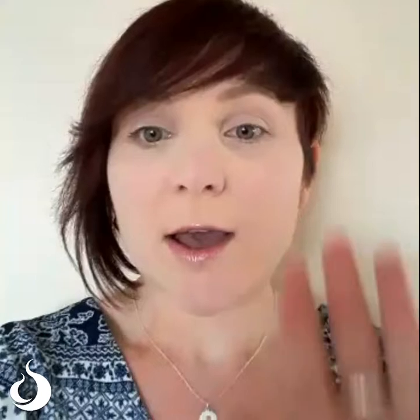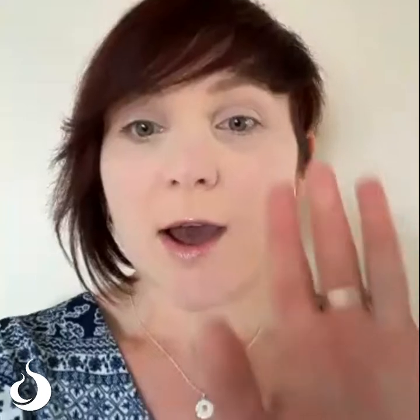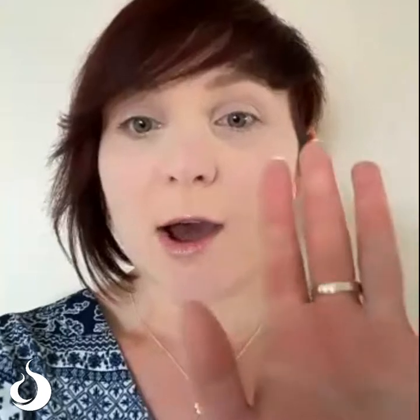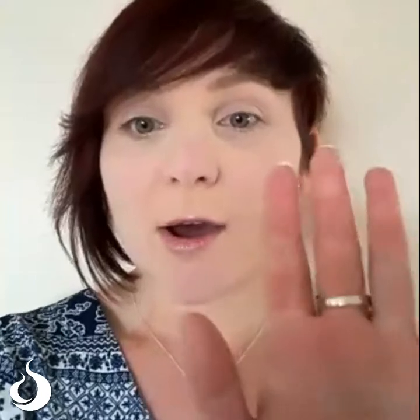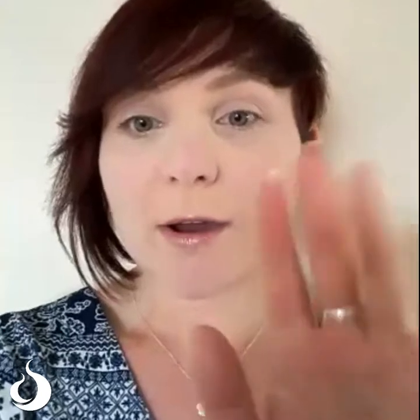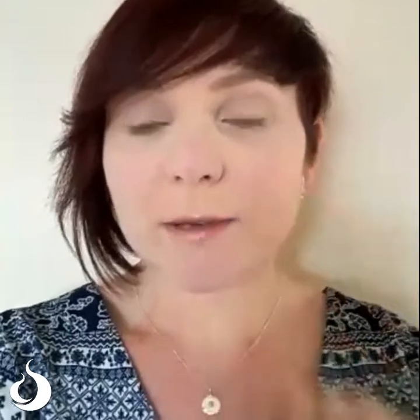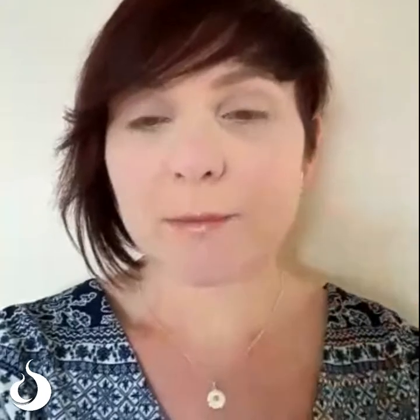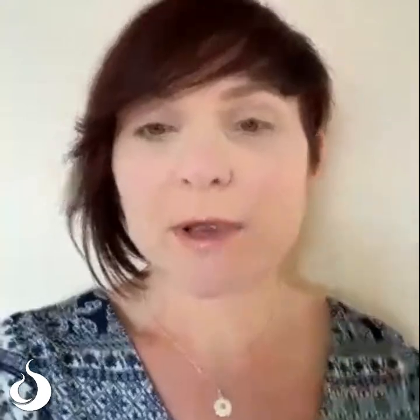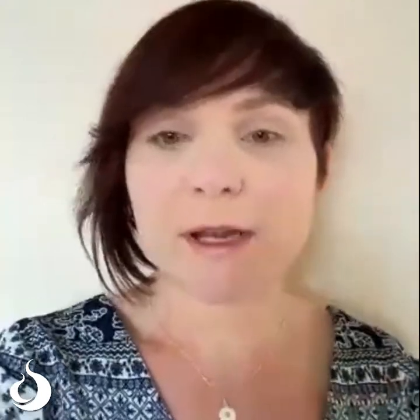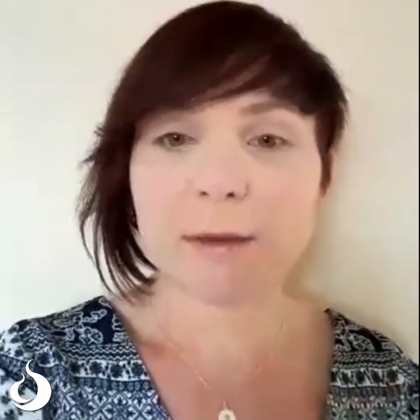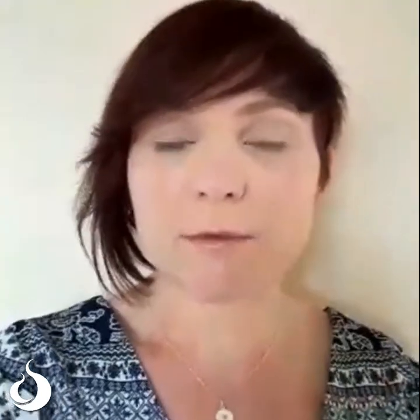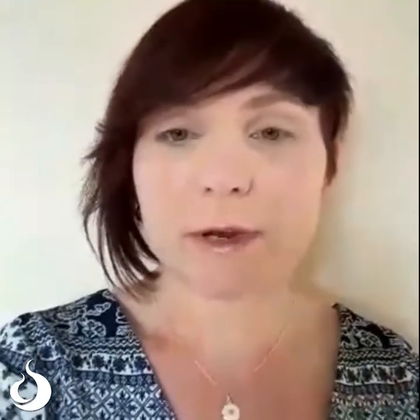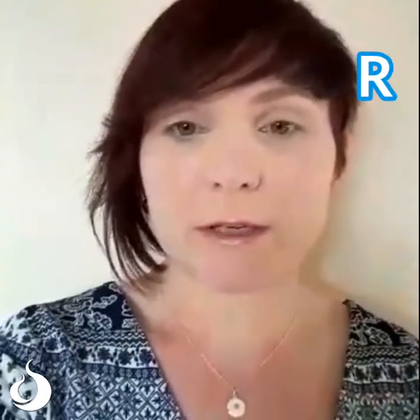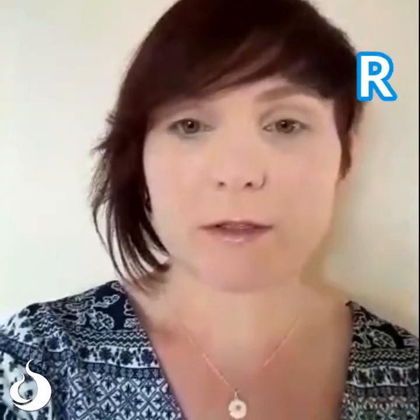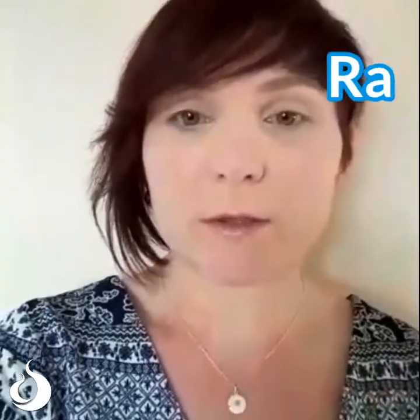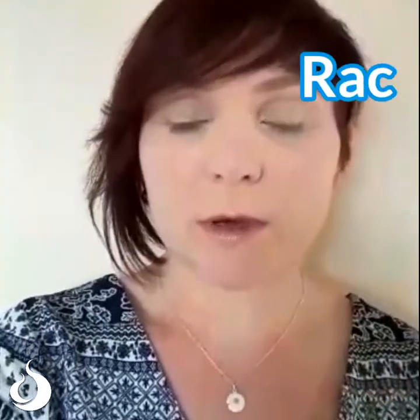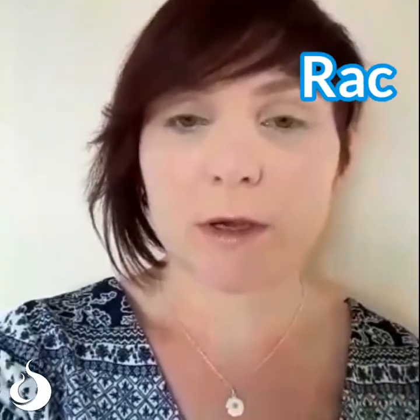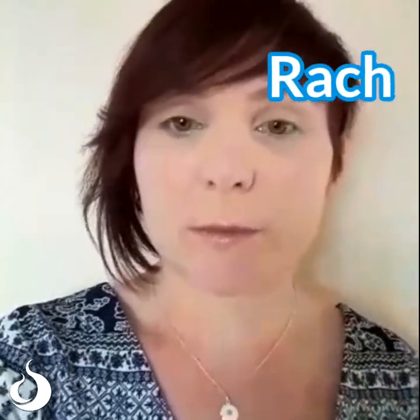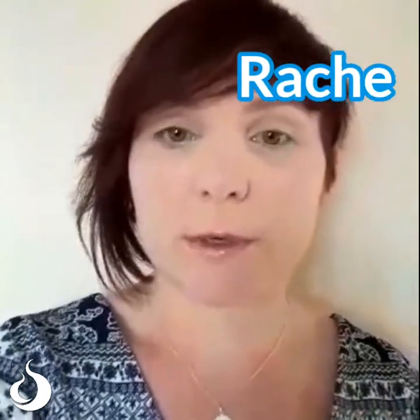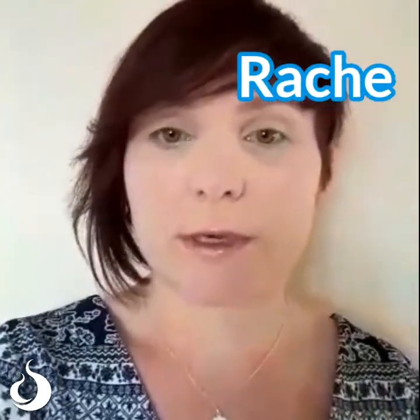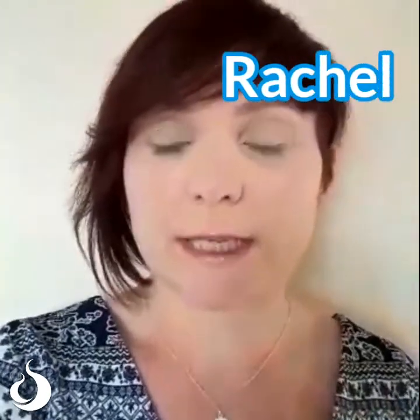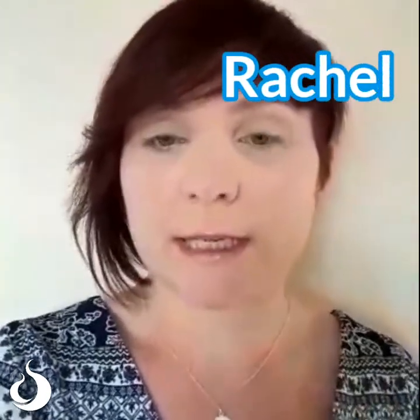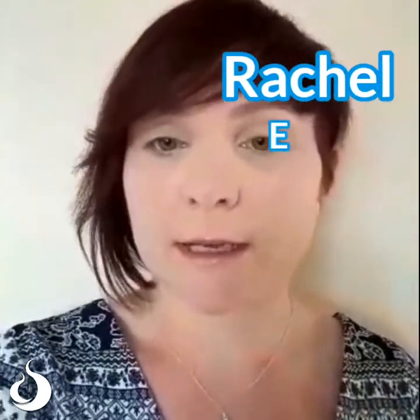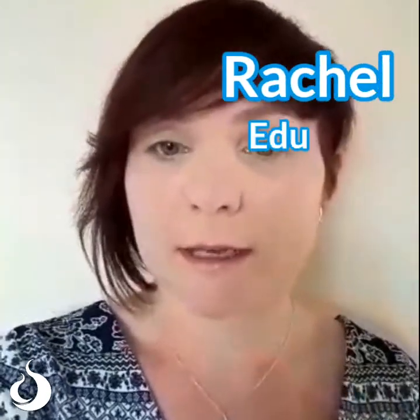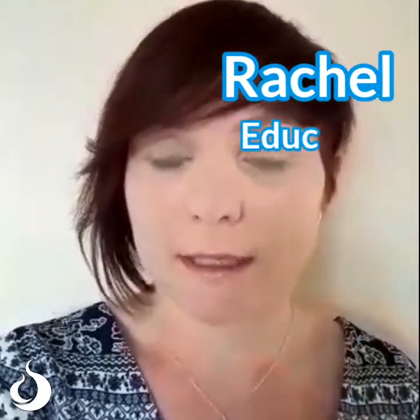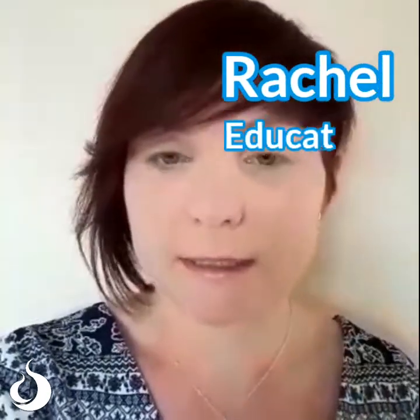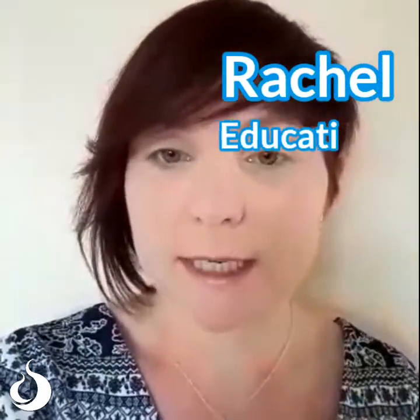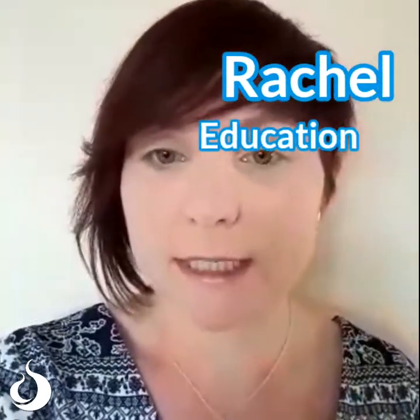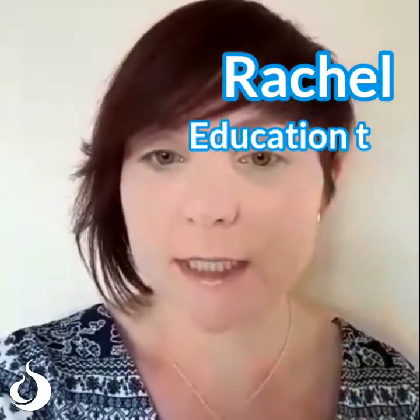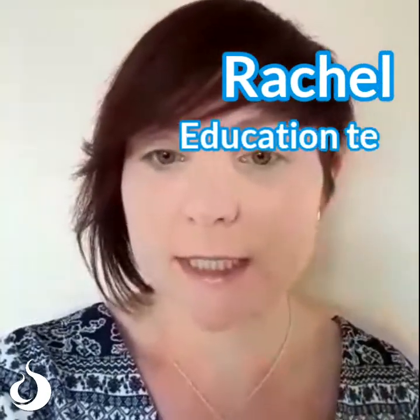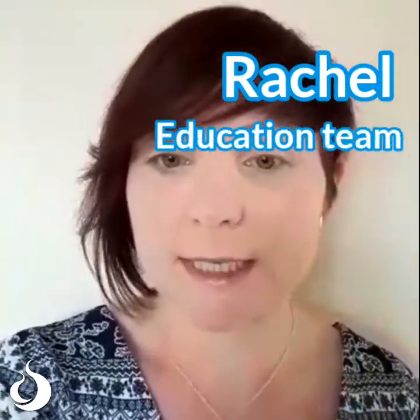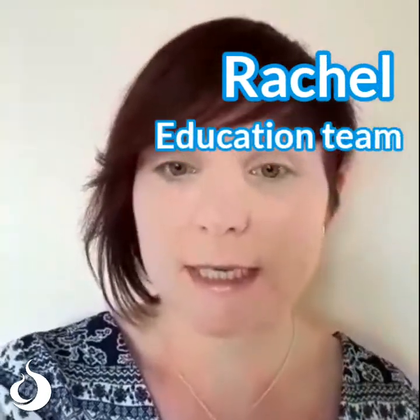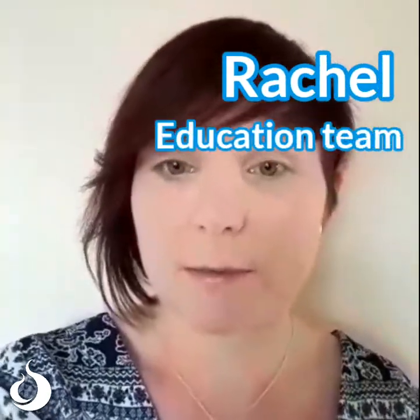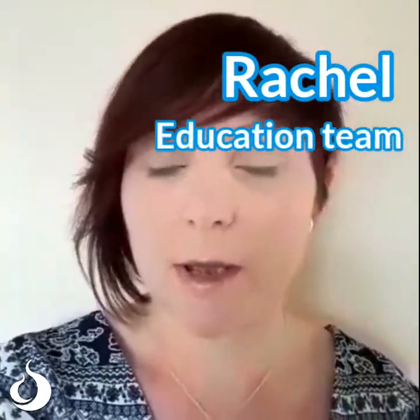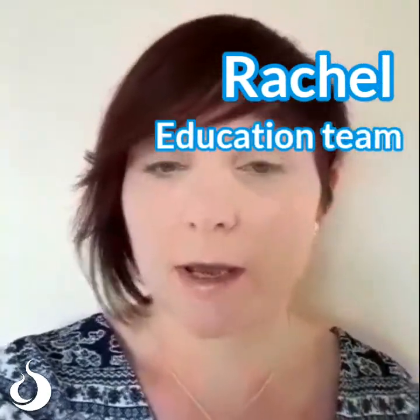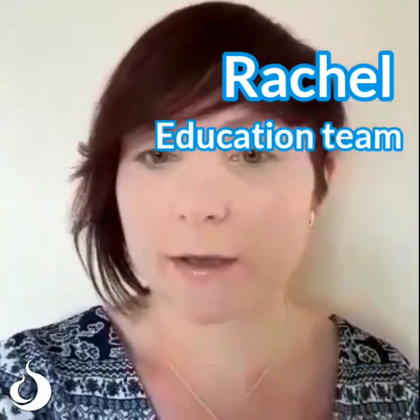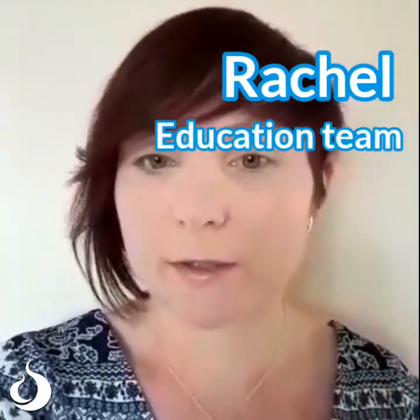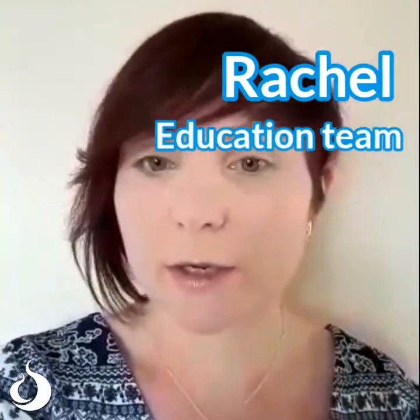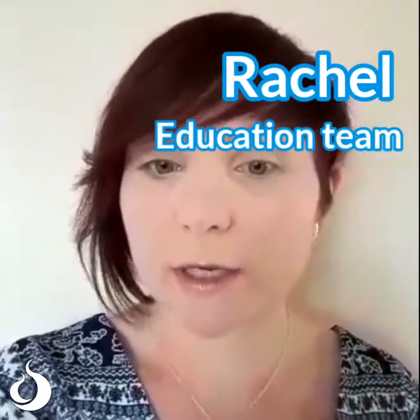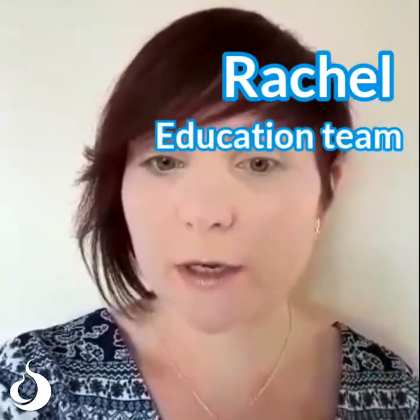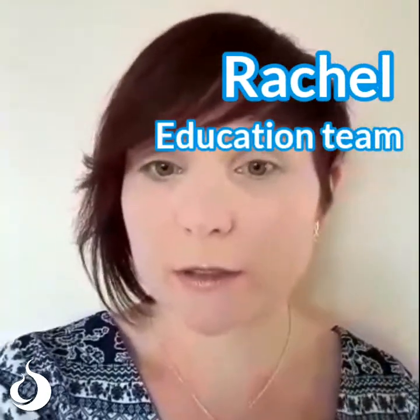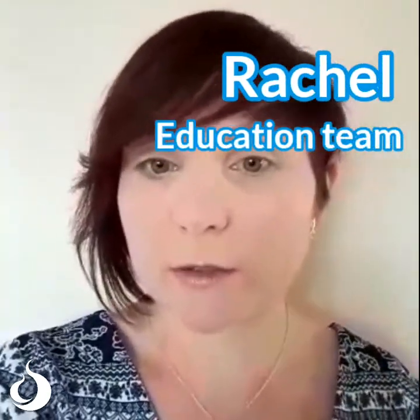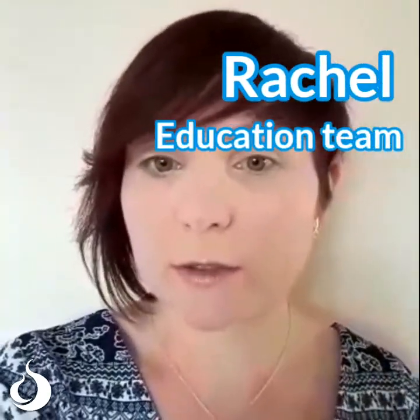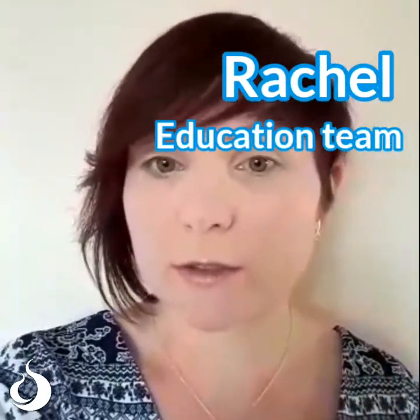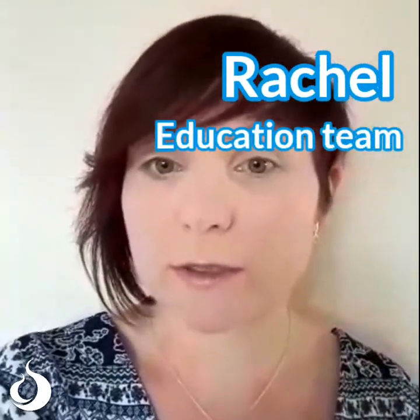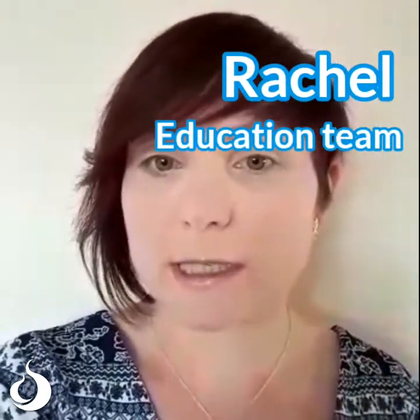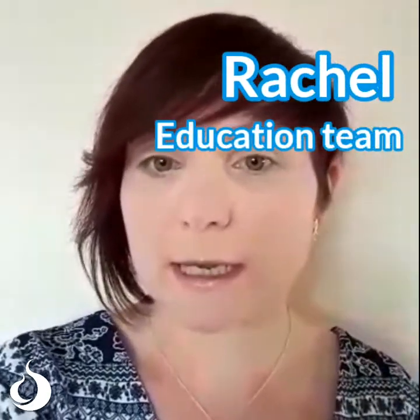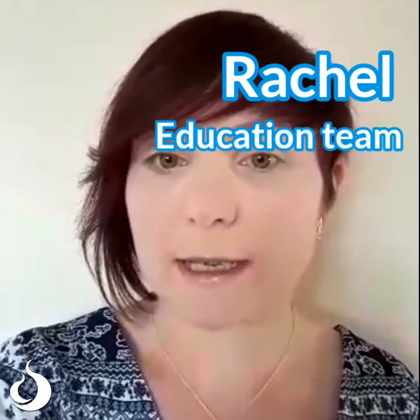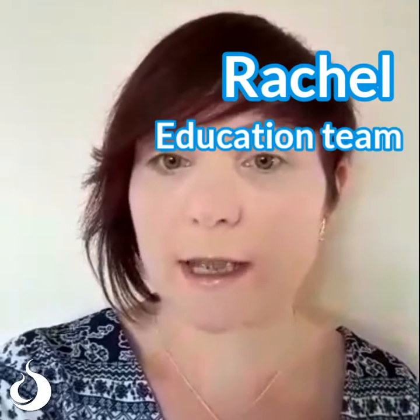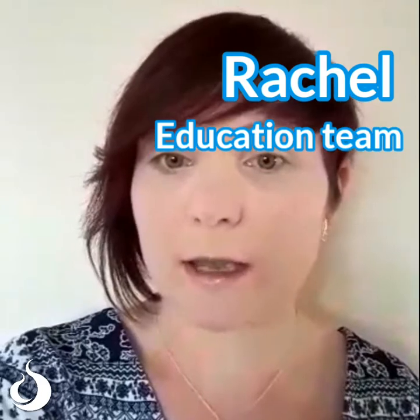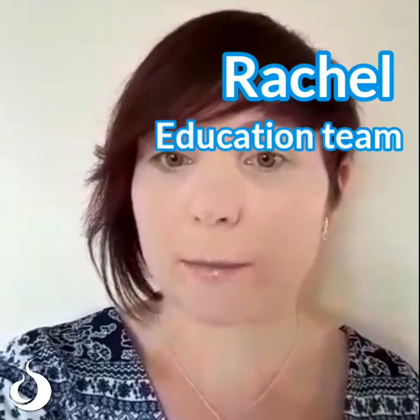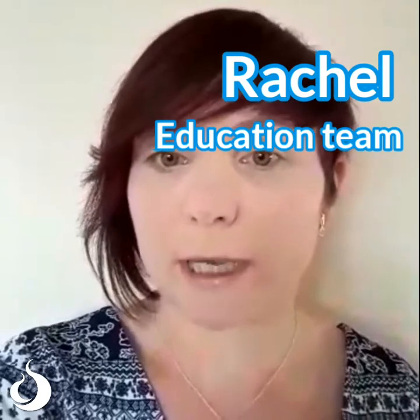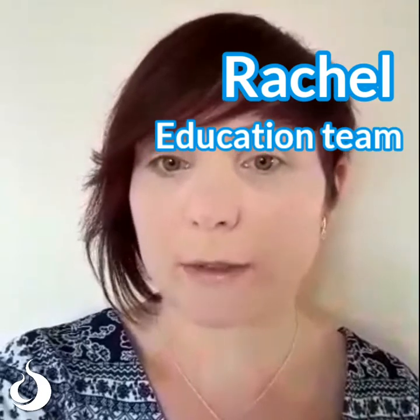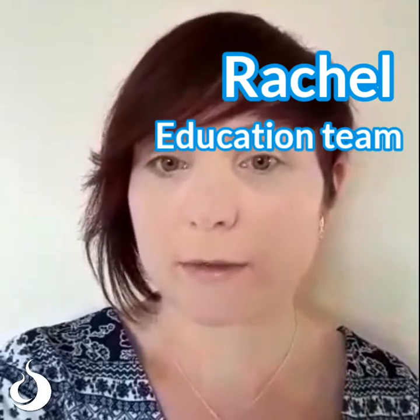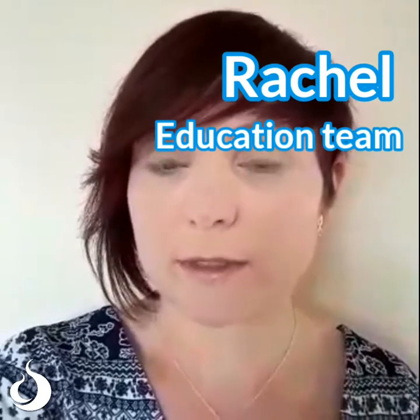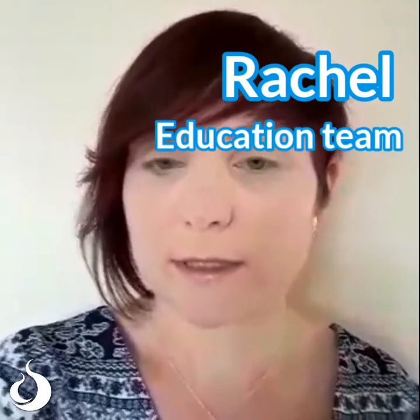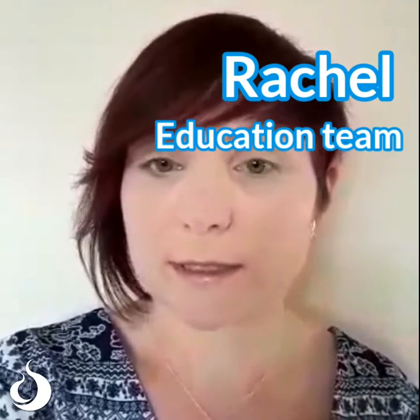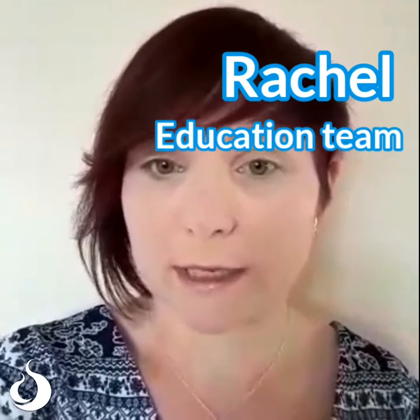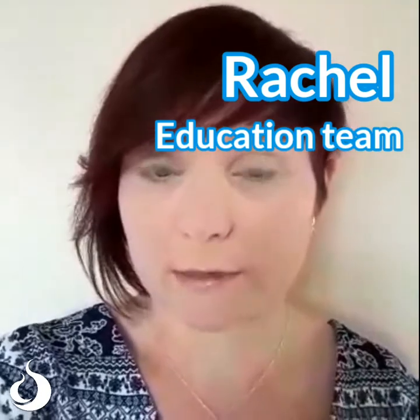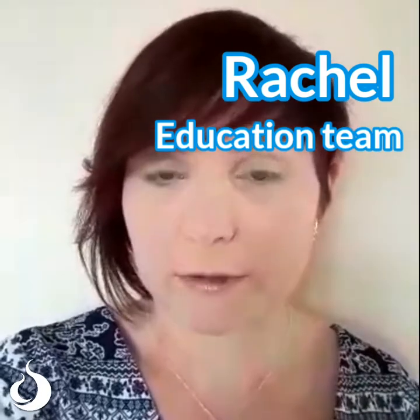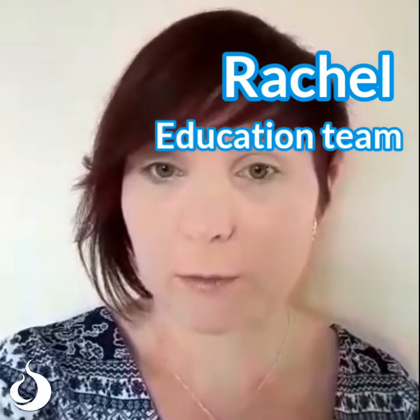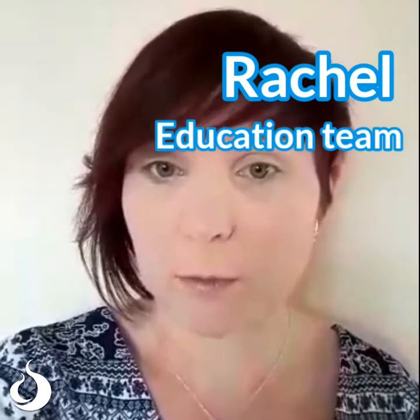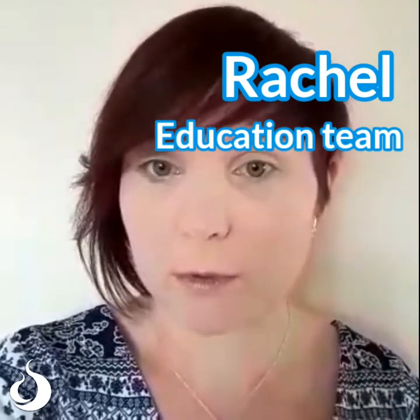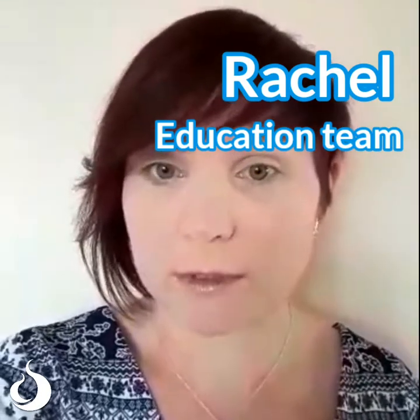Hi, my name is Rachel. I work in our education team and I'd like to talk to you today about saving water.